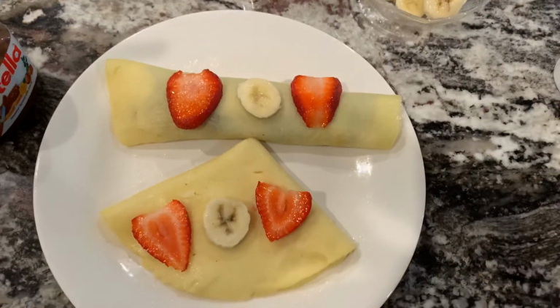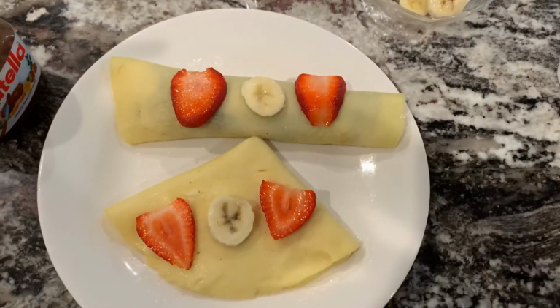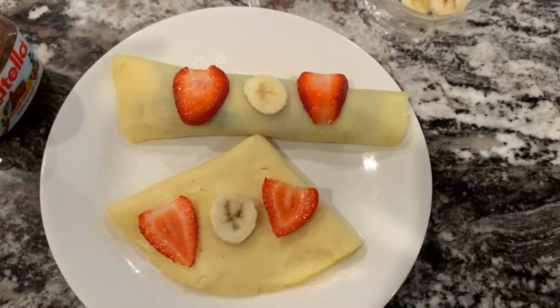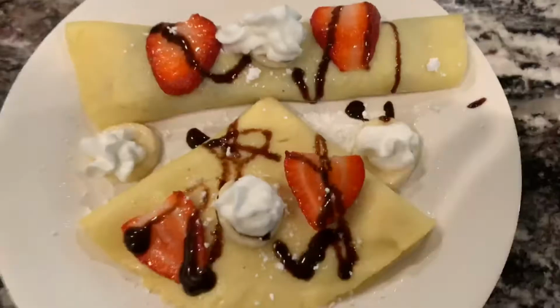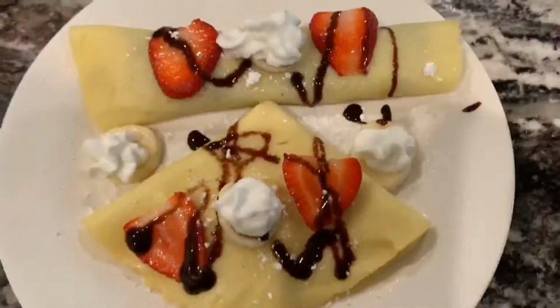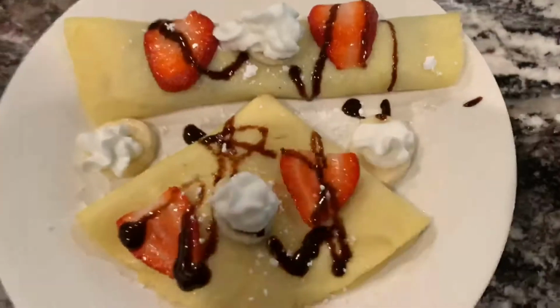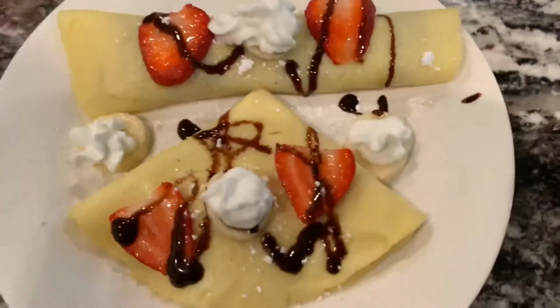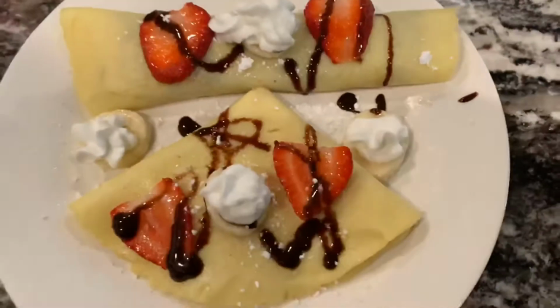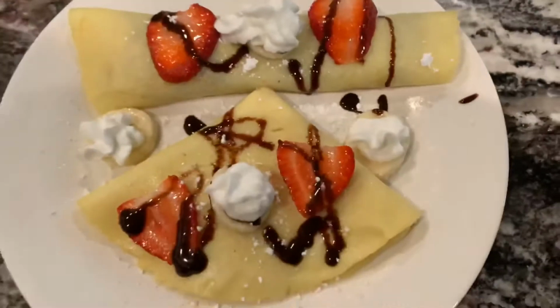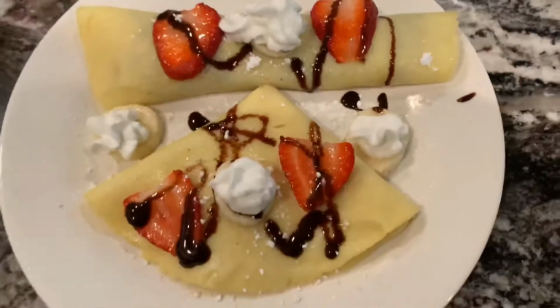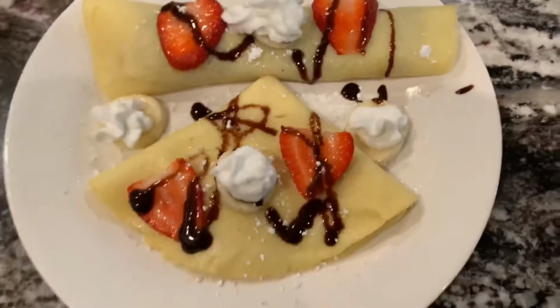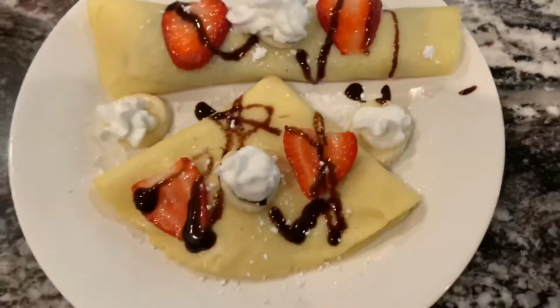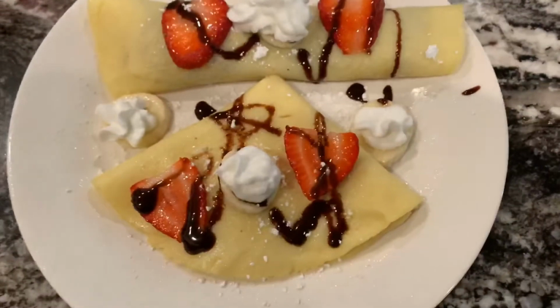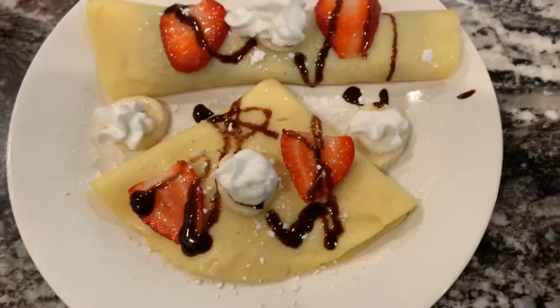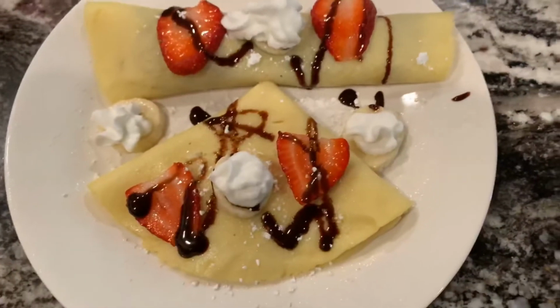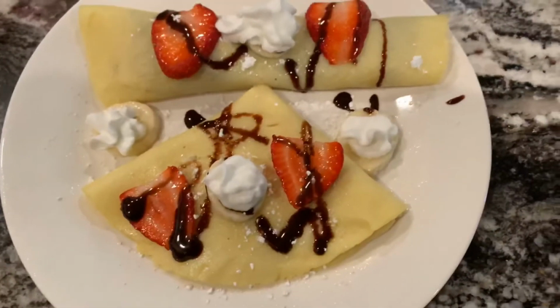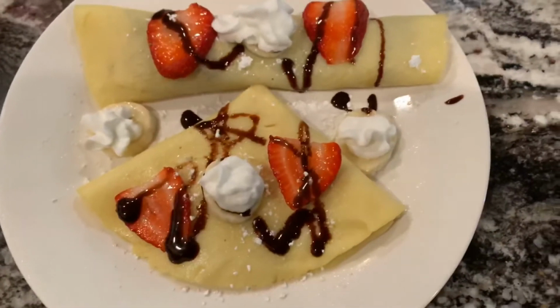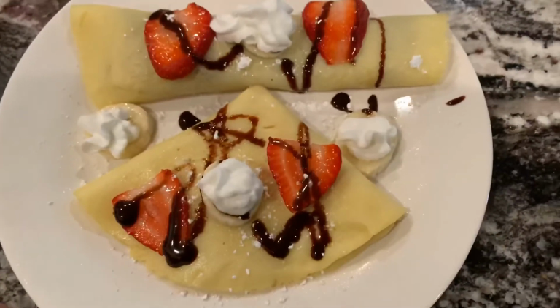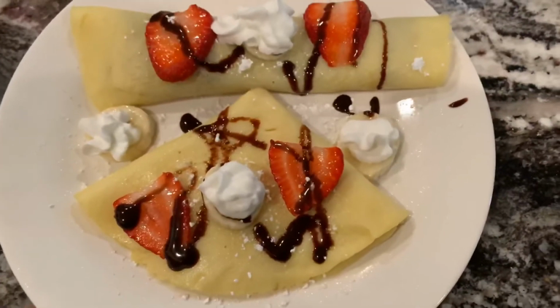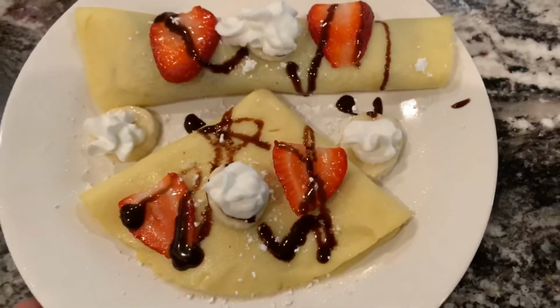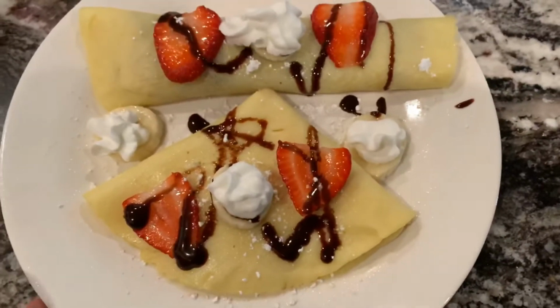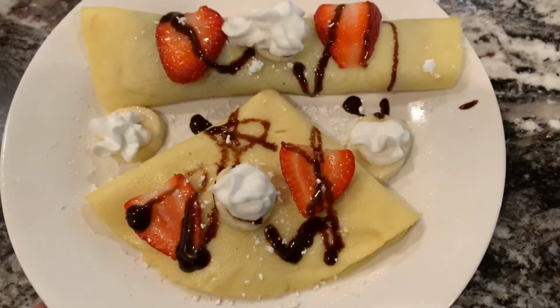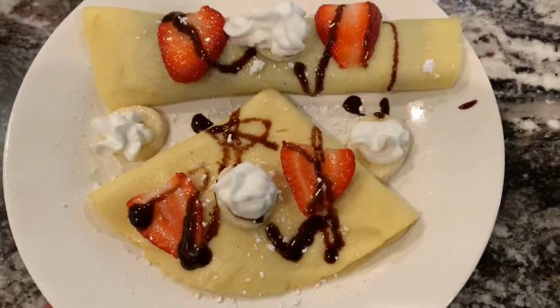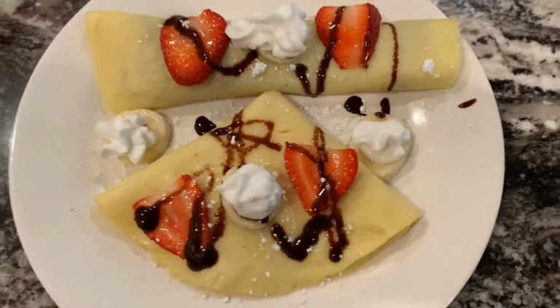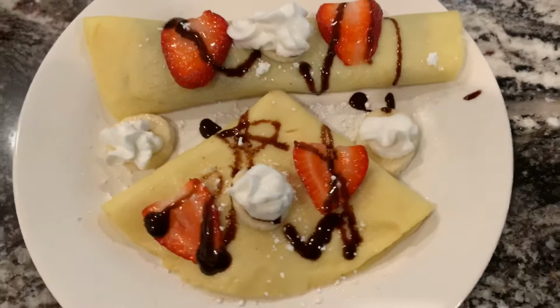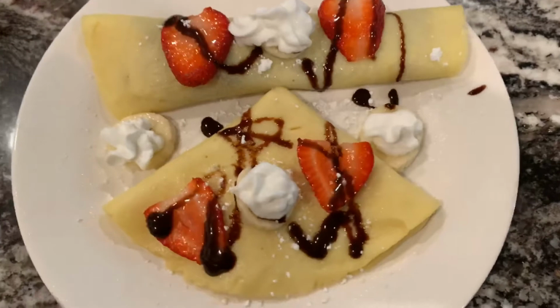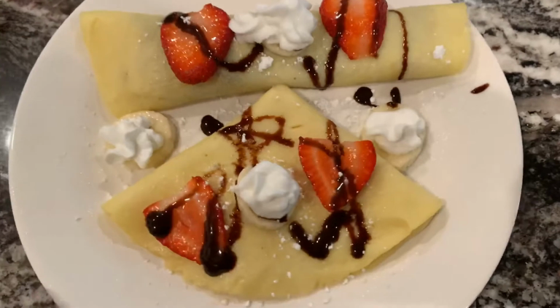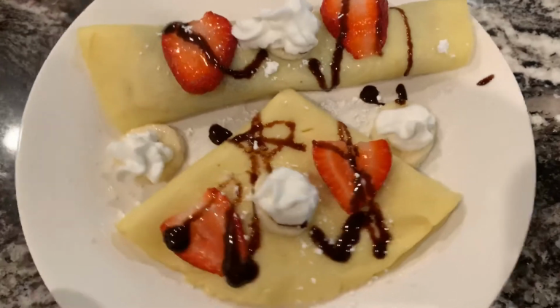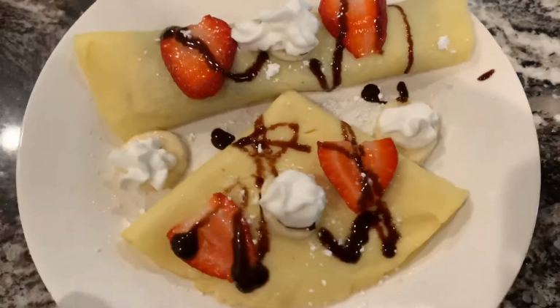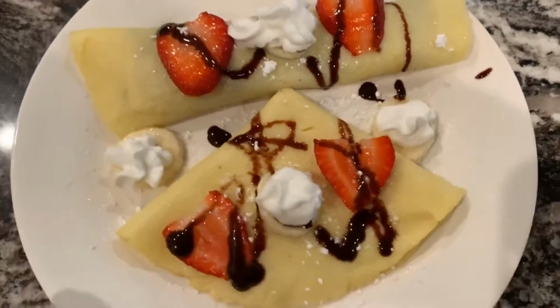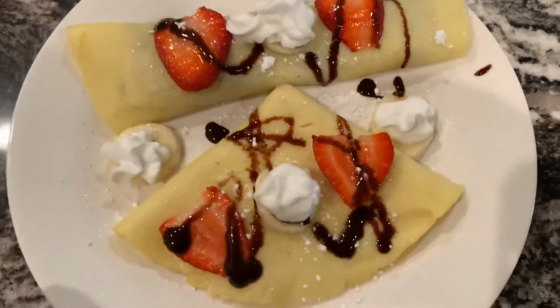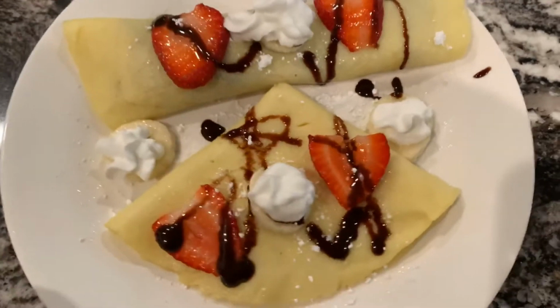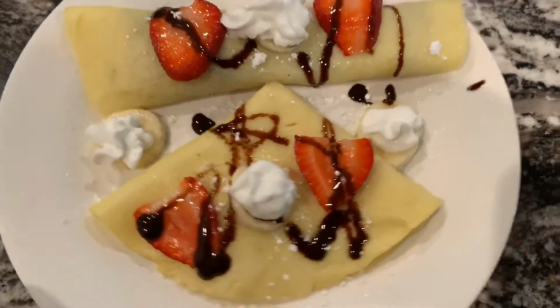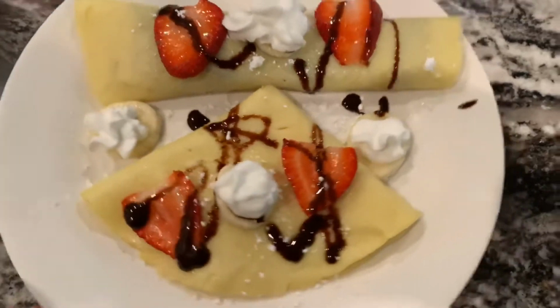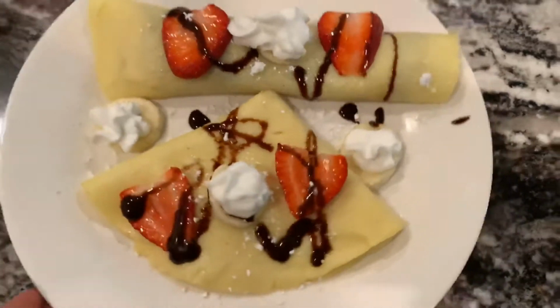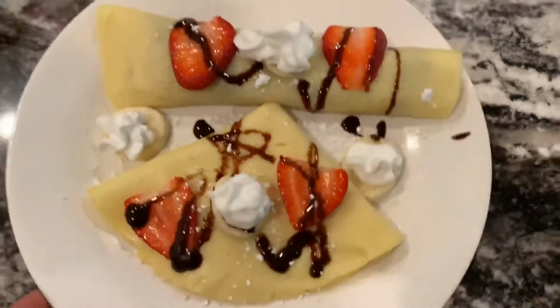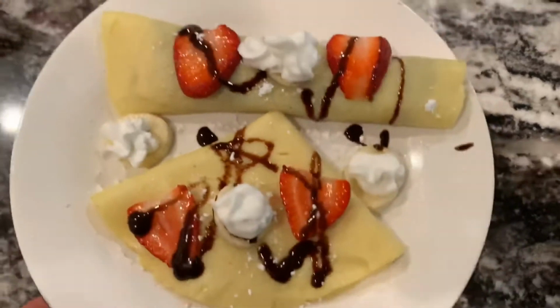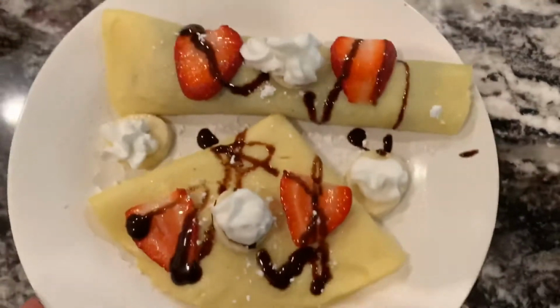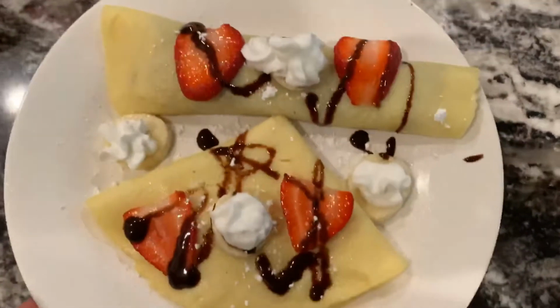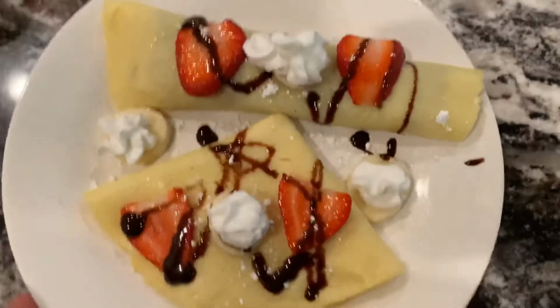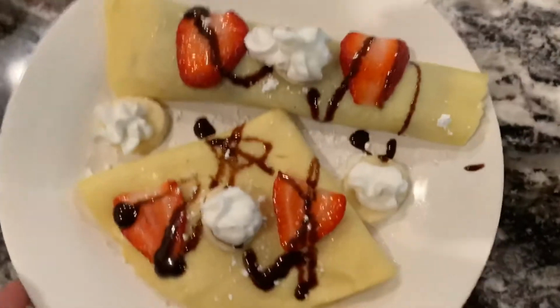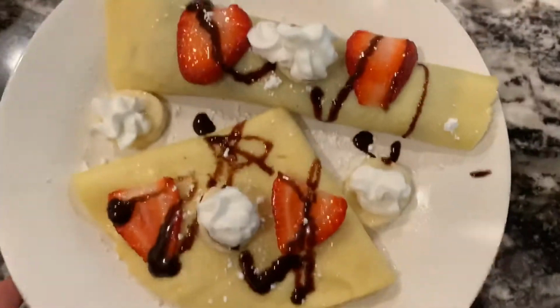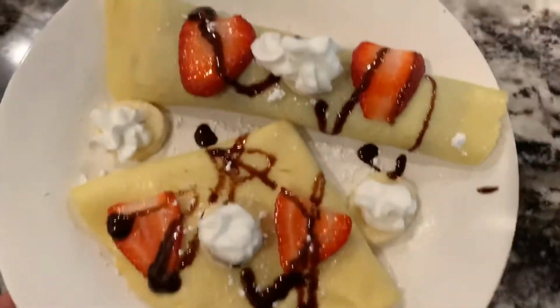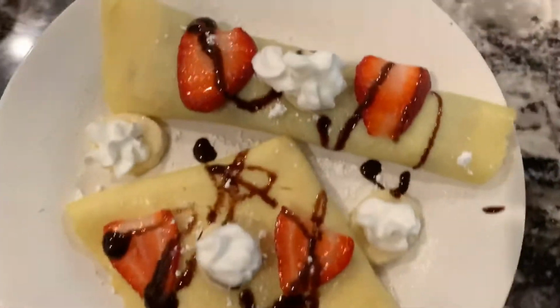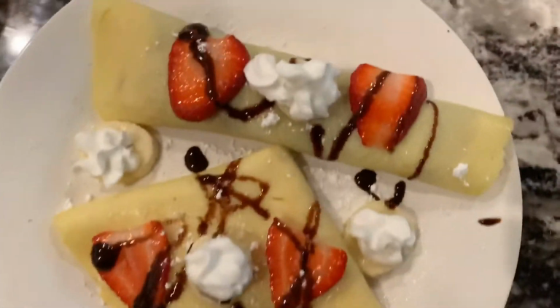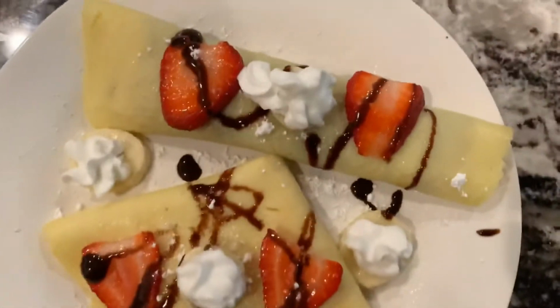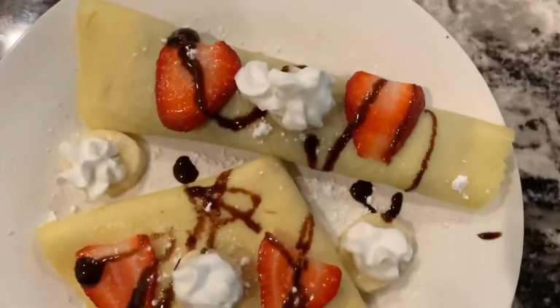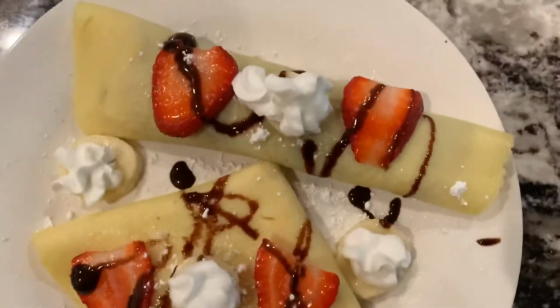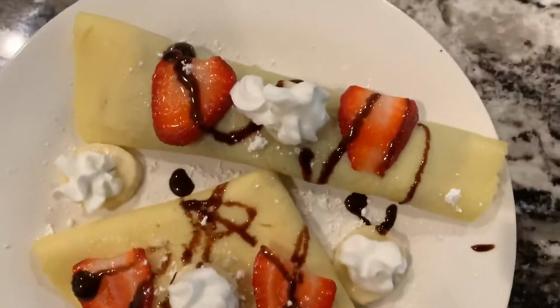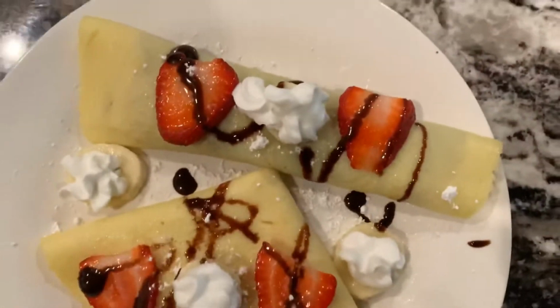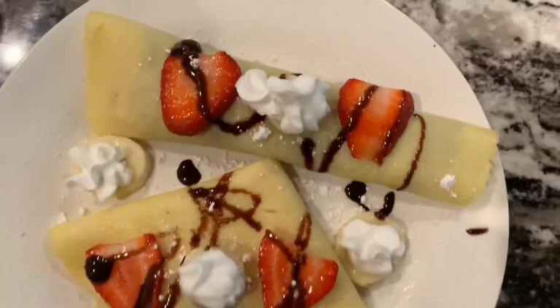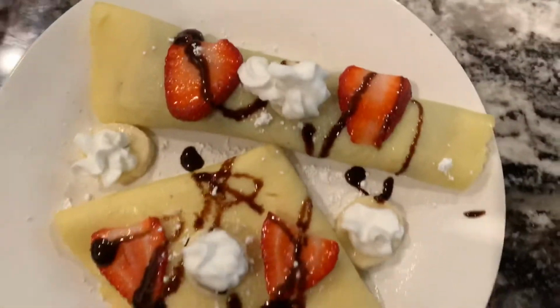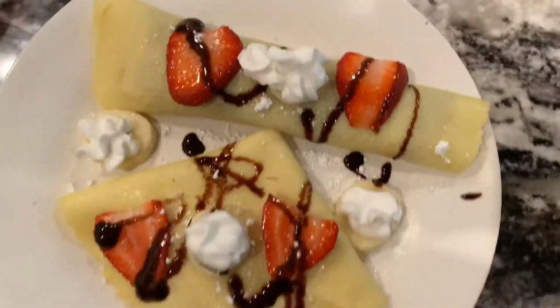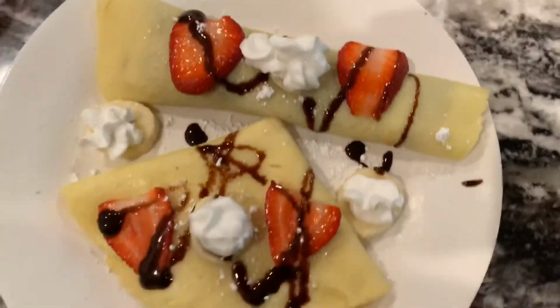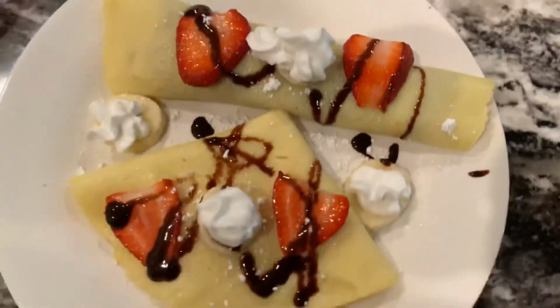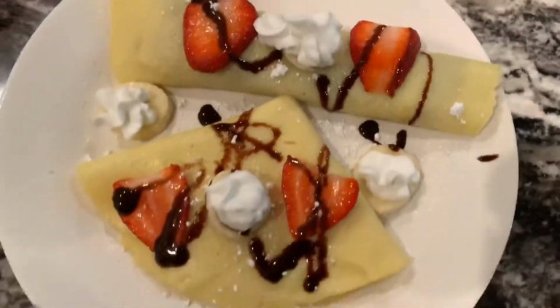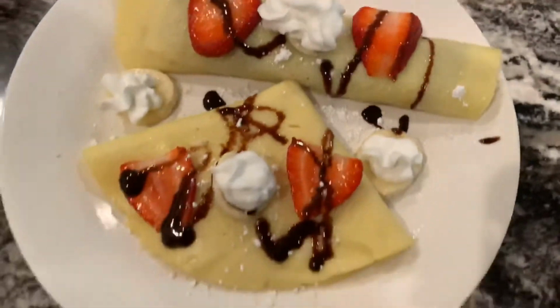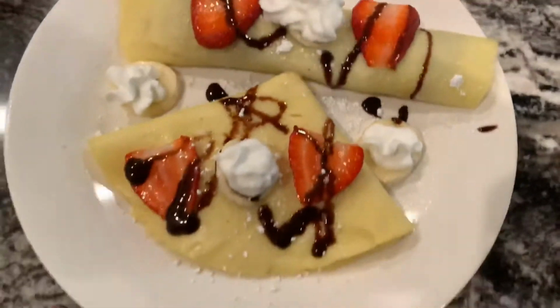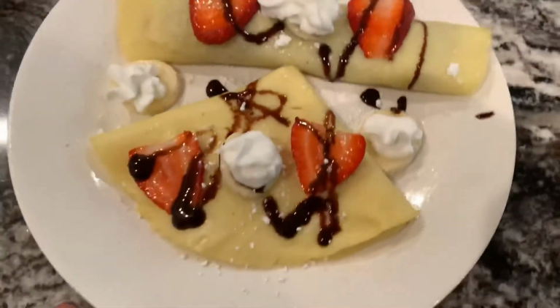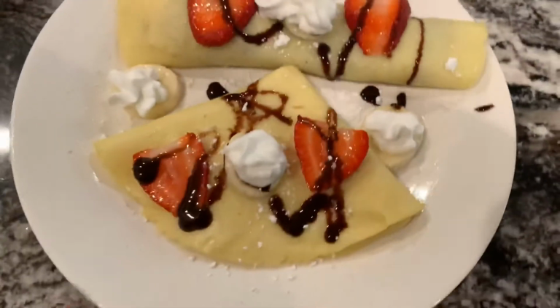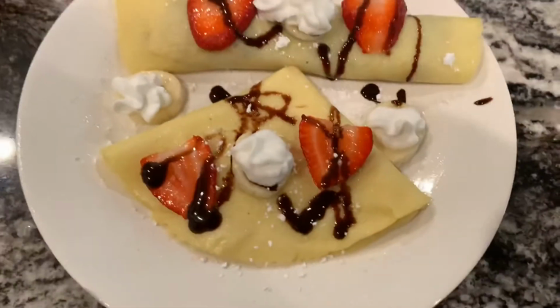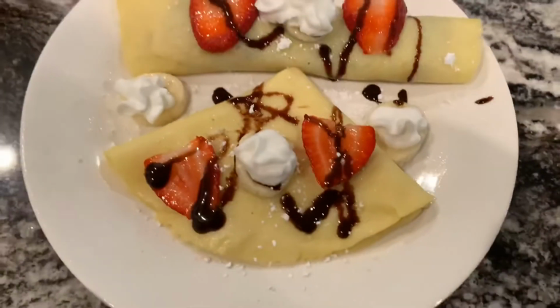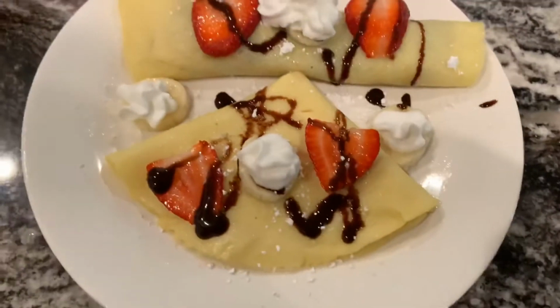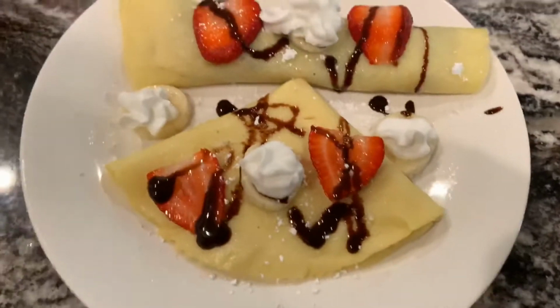You can kind of decorate it how you want to, but this is my finishing — I'm gonna enjoy it!